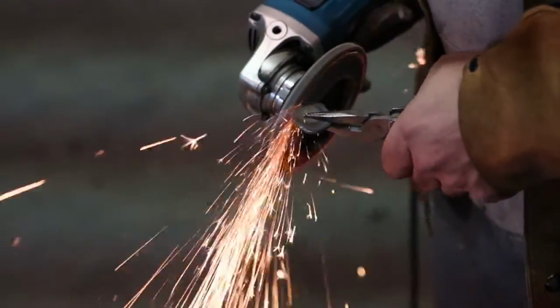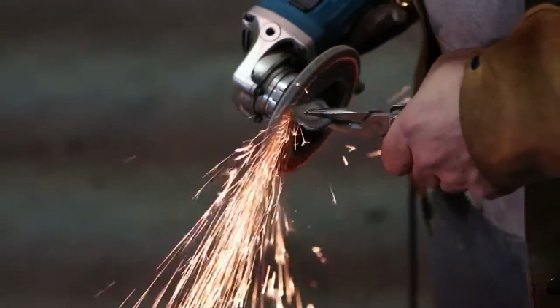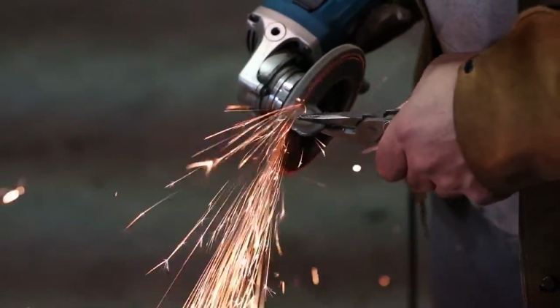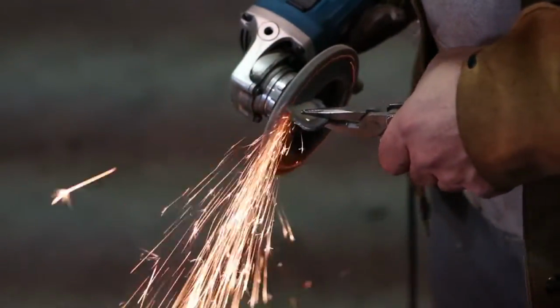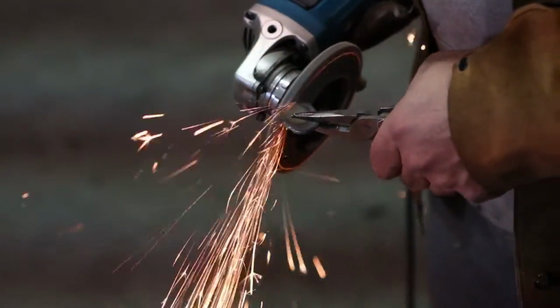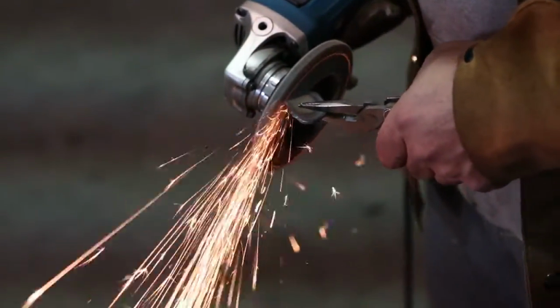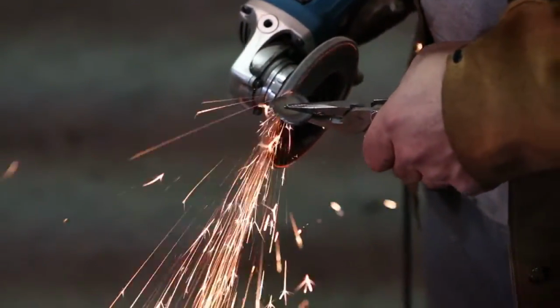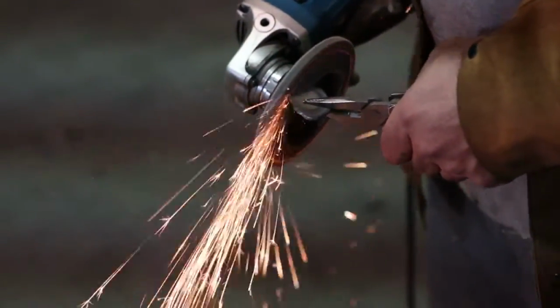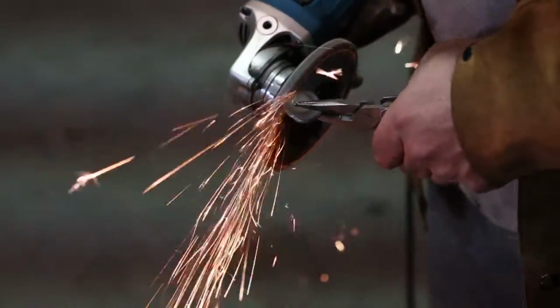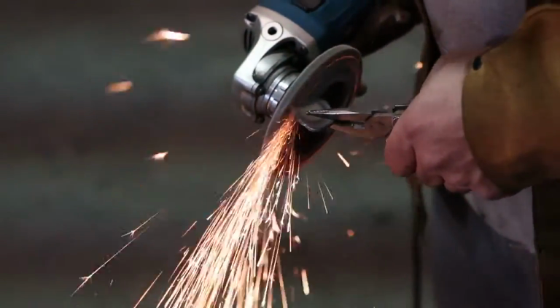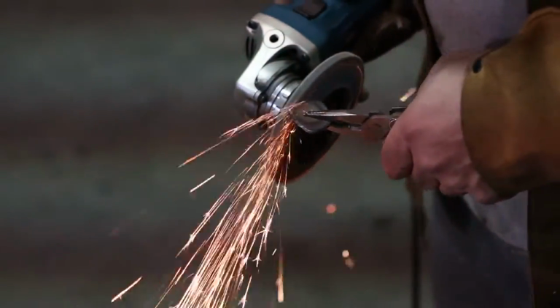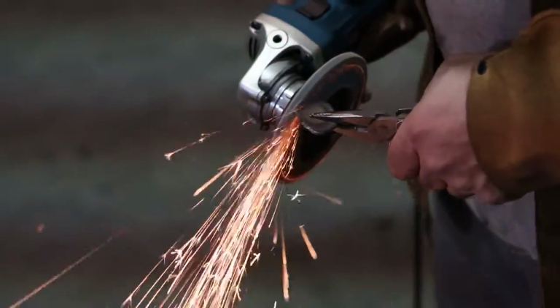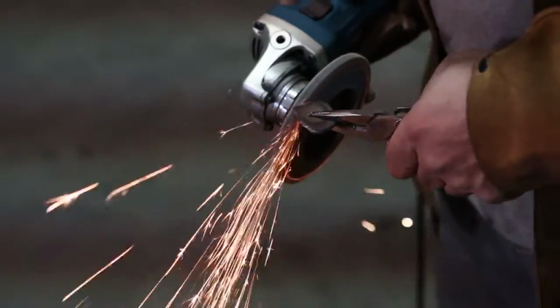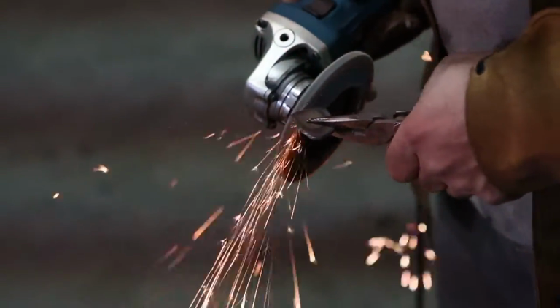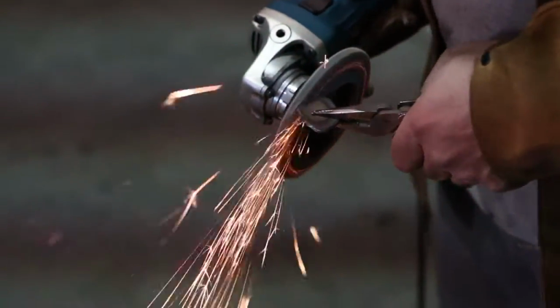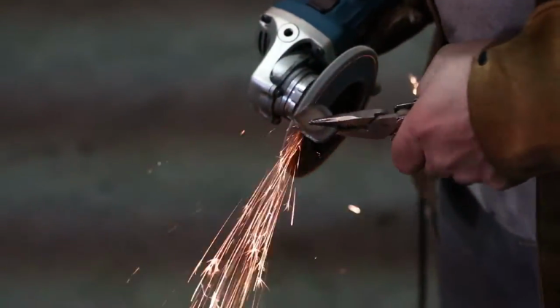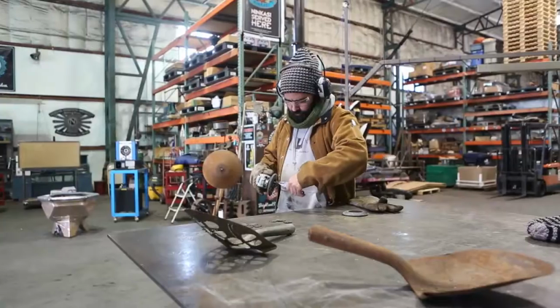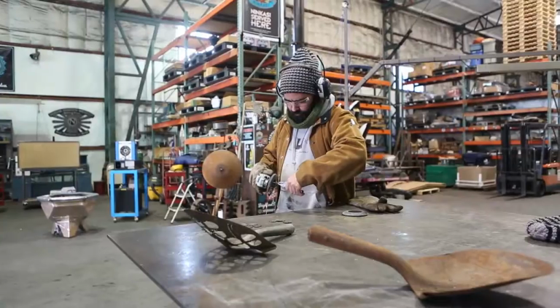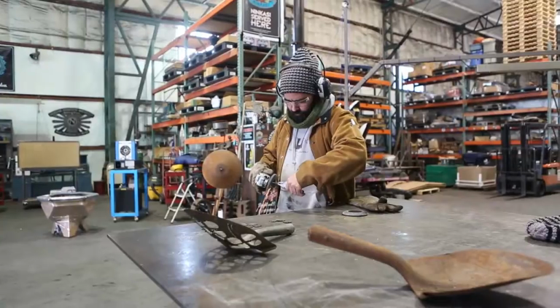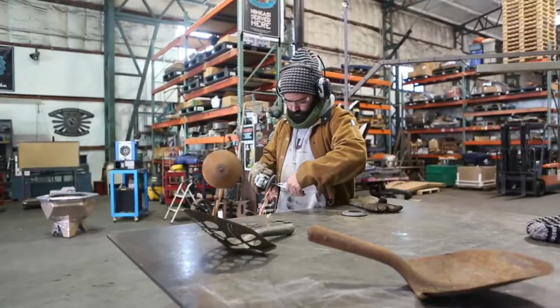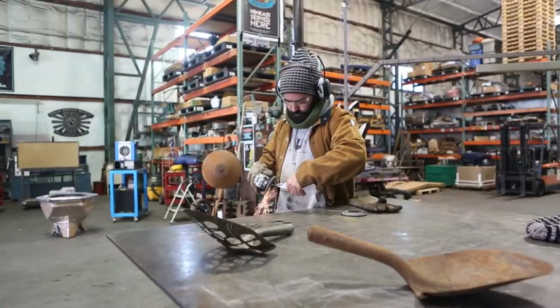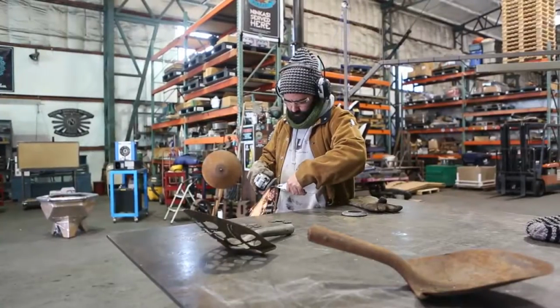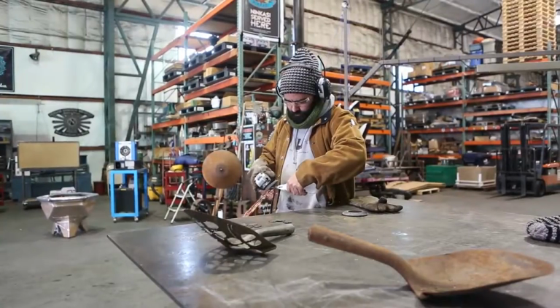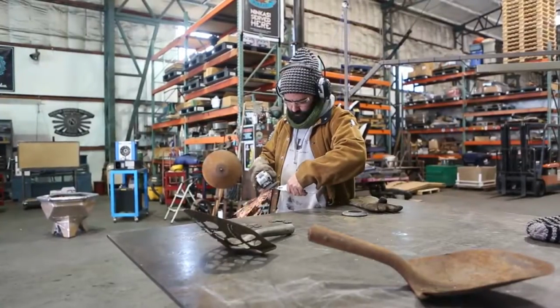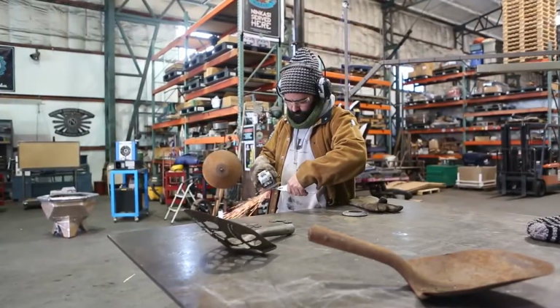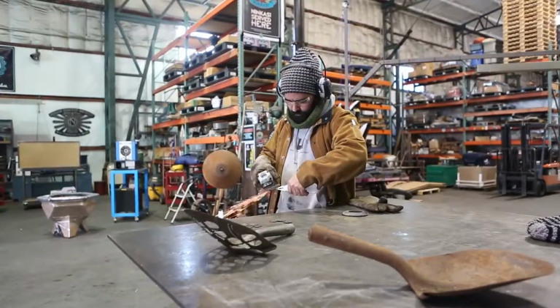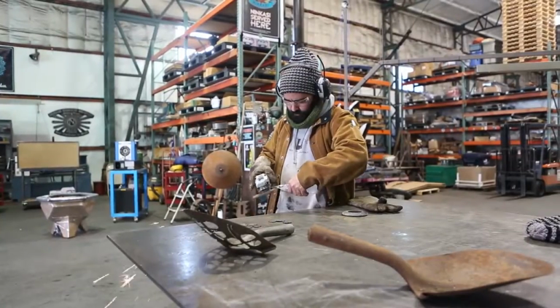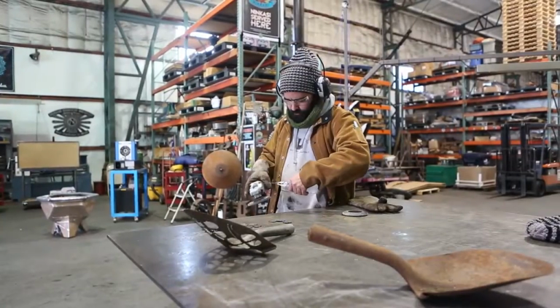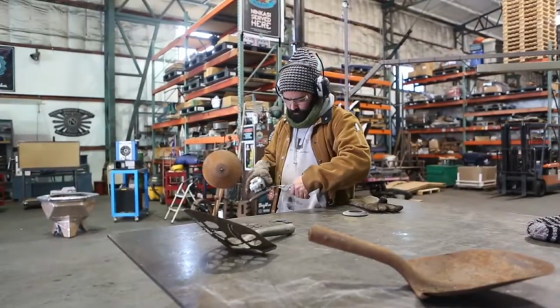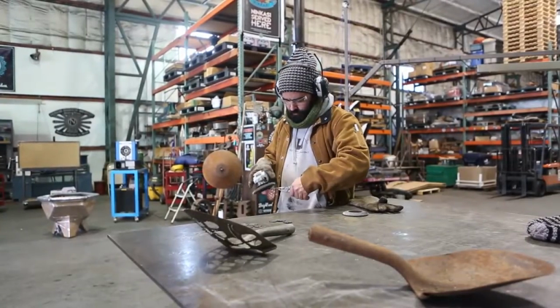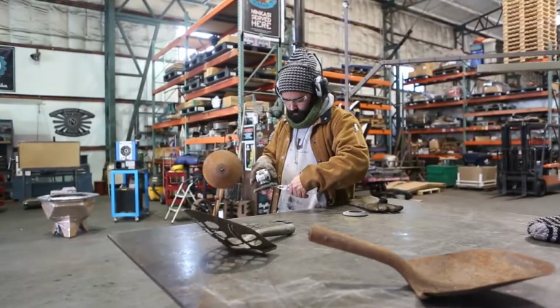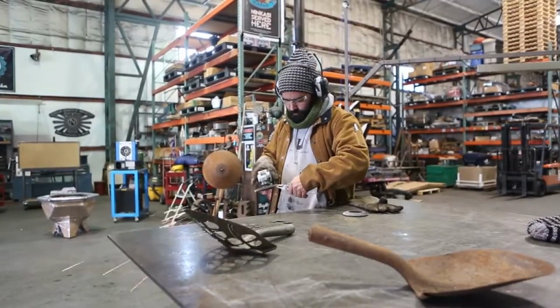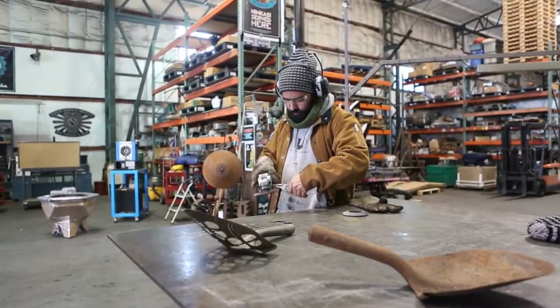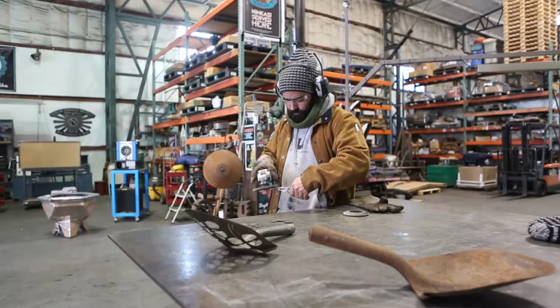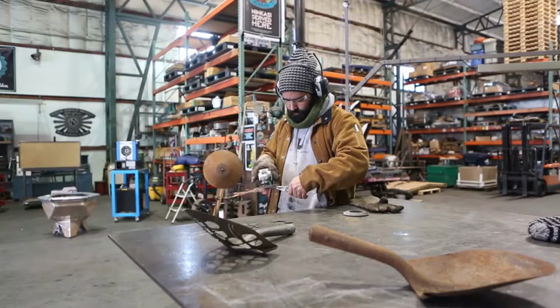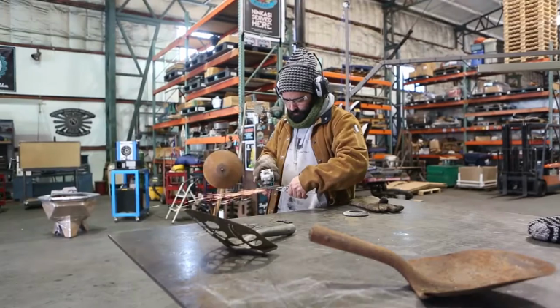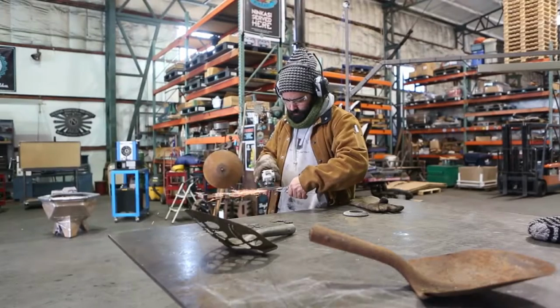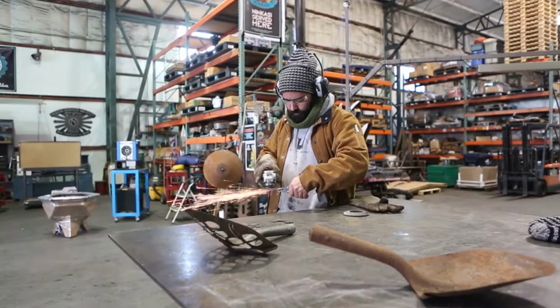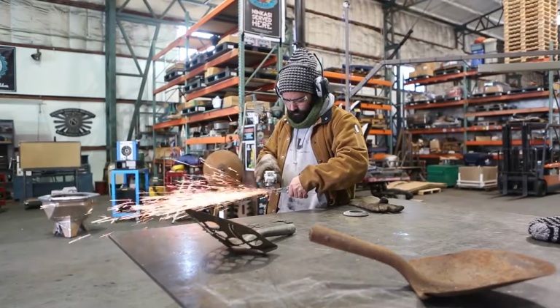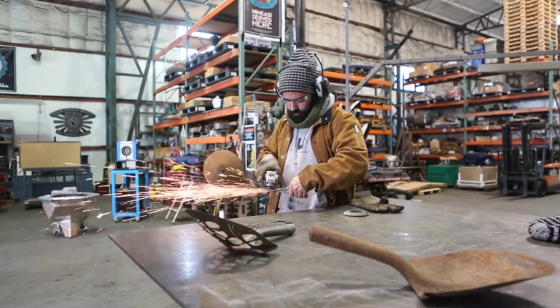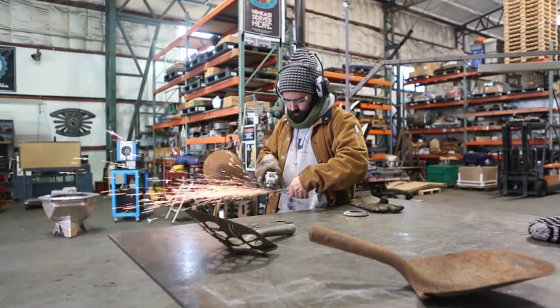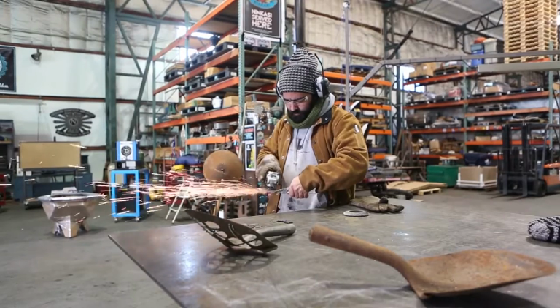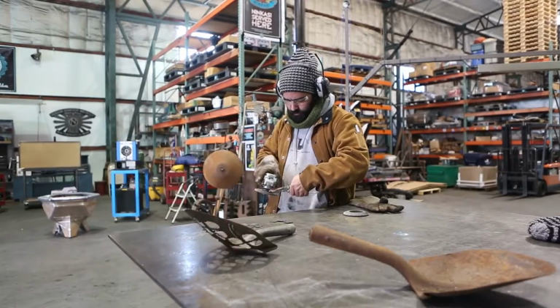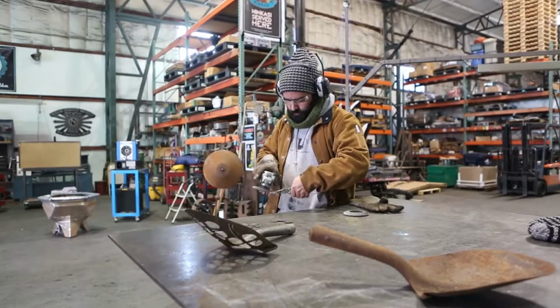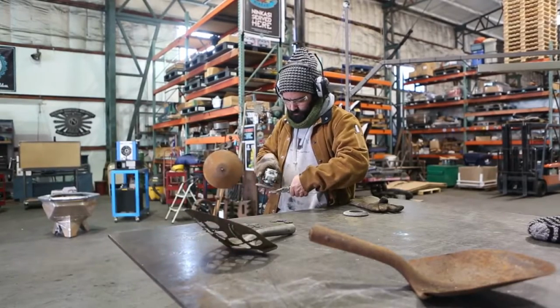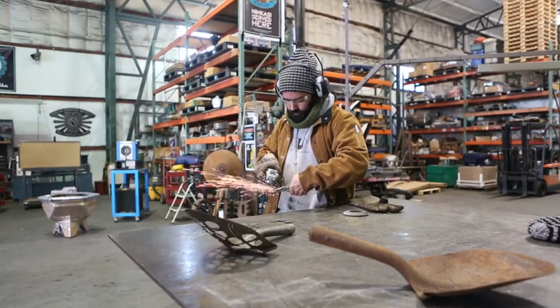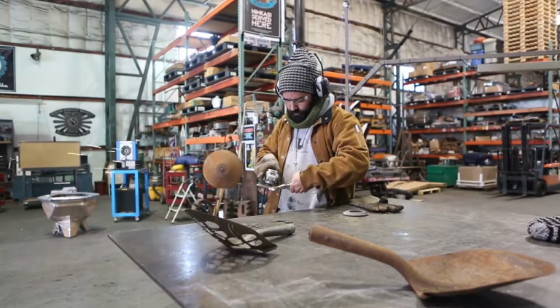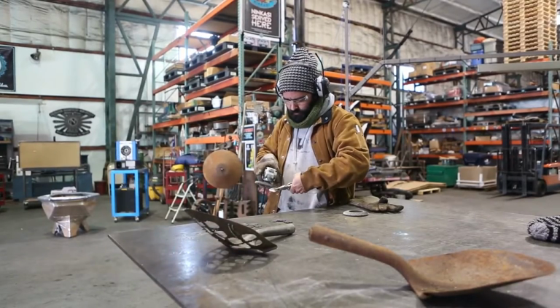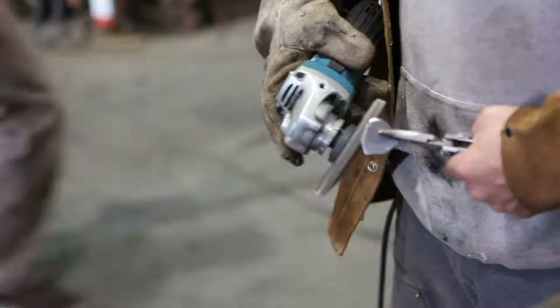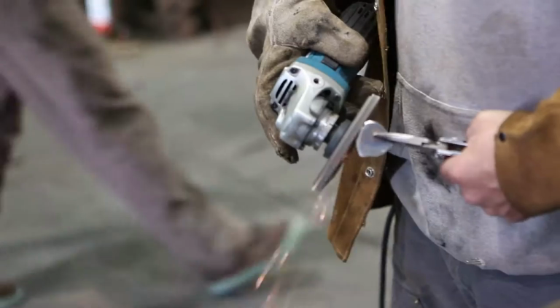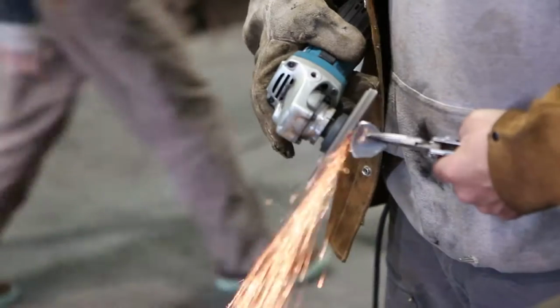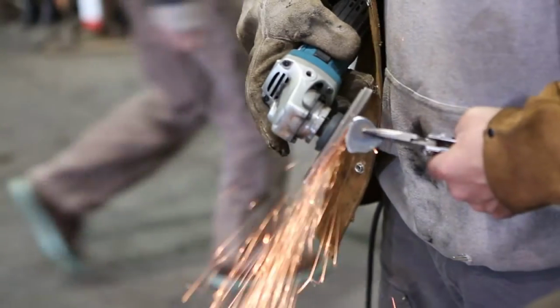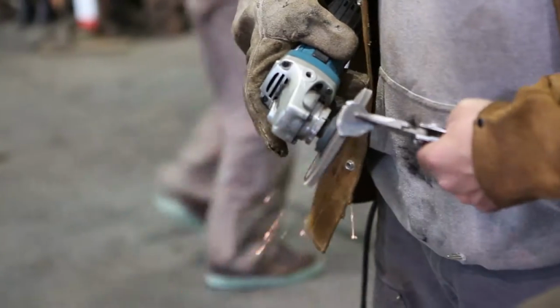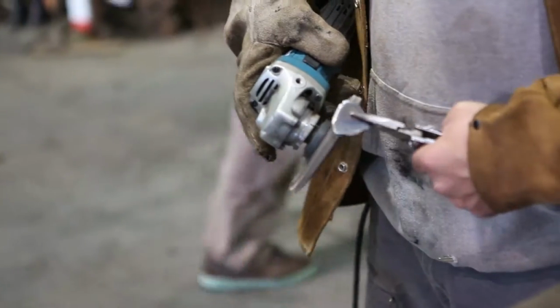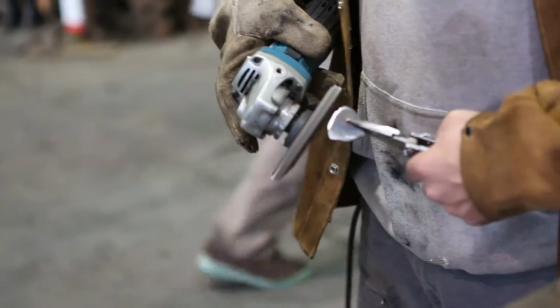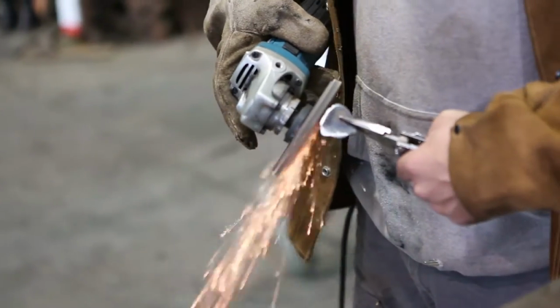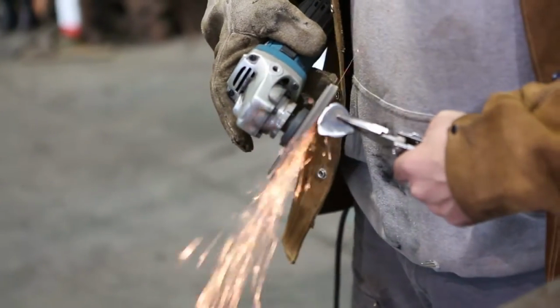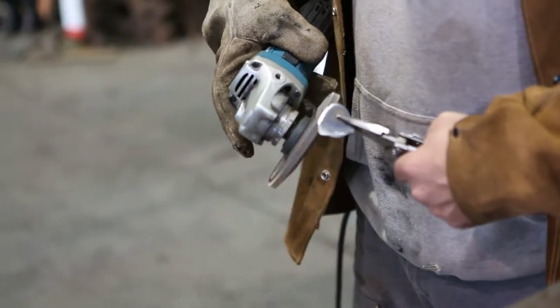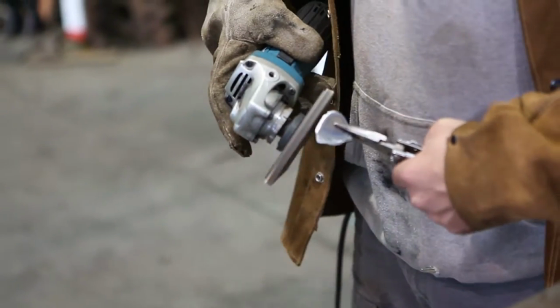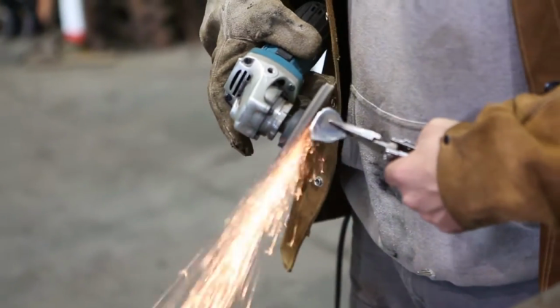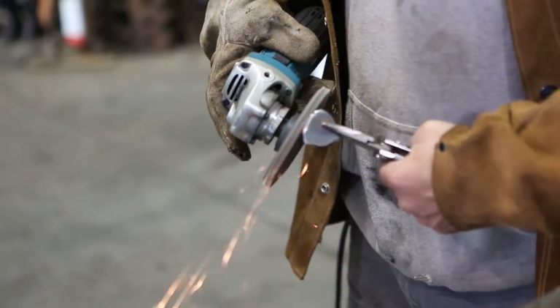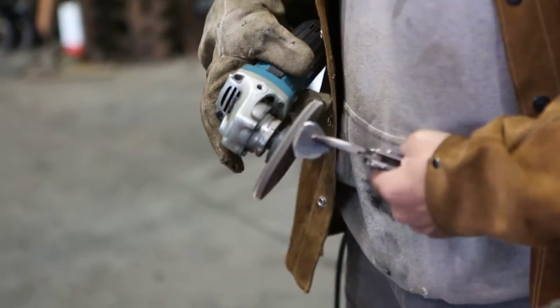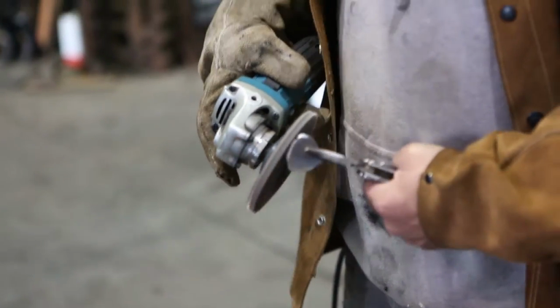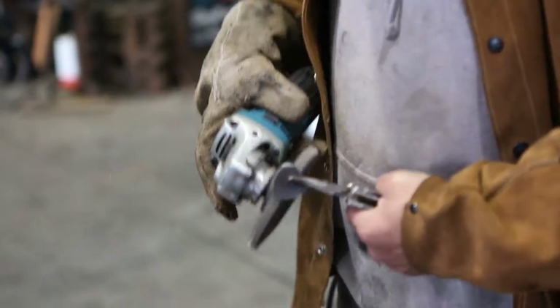In one day I had 20 given to me by two different people, and it was just kind of like, okay, I guess I could do something with shovel heads — I'm getting a lot of them.